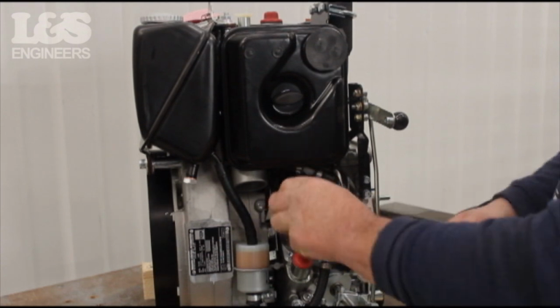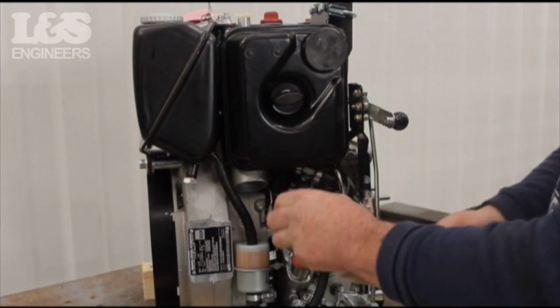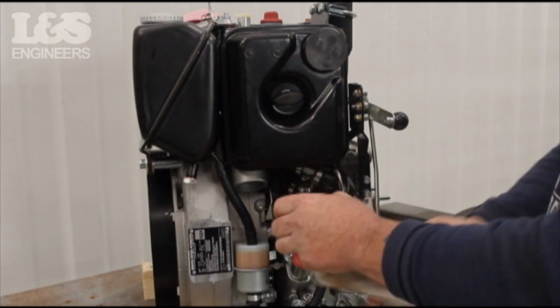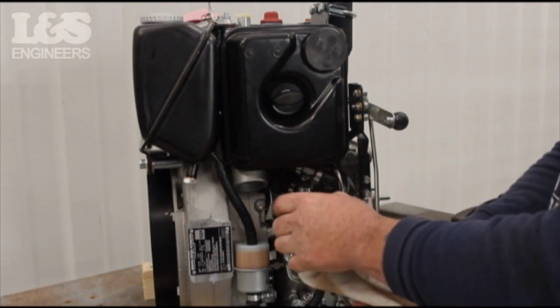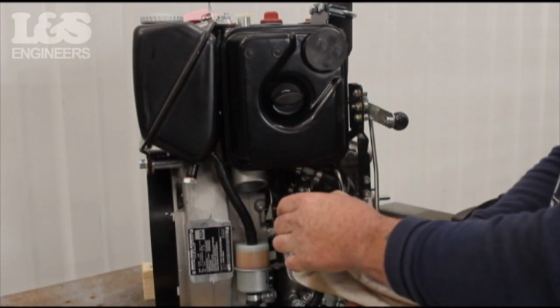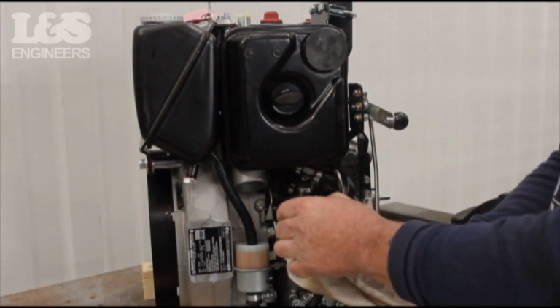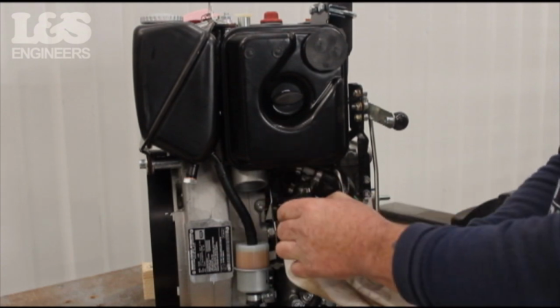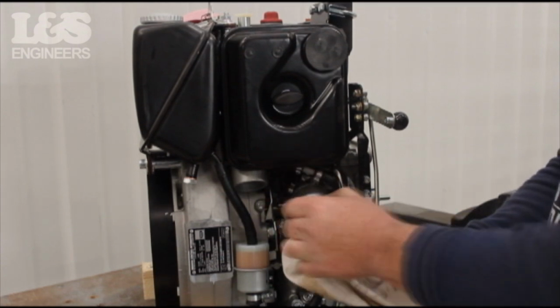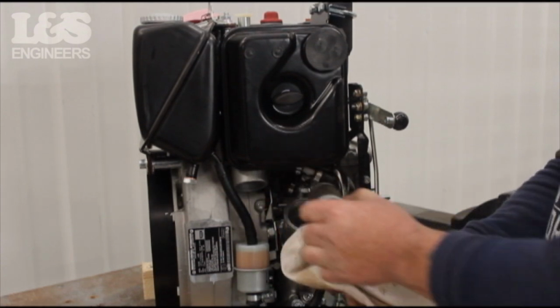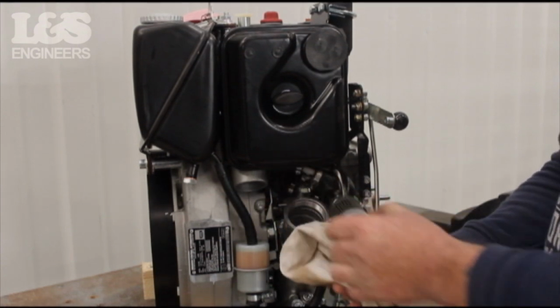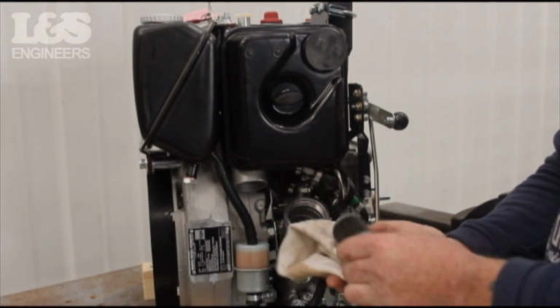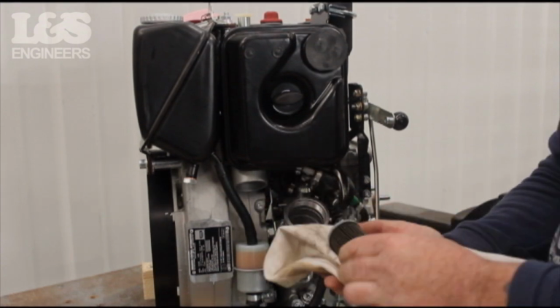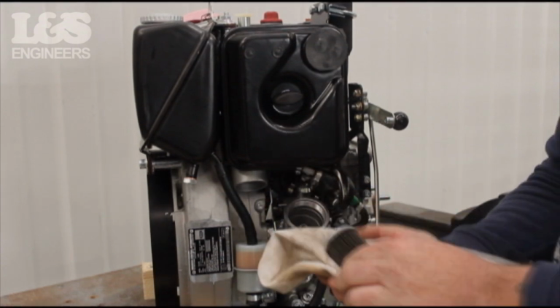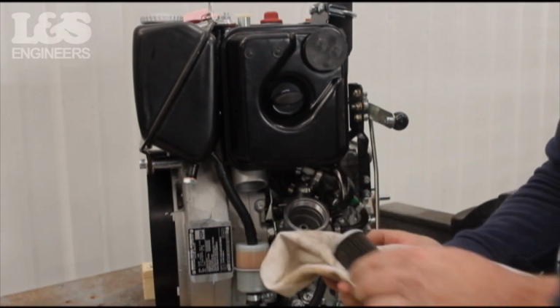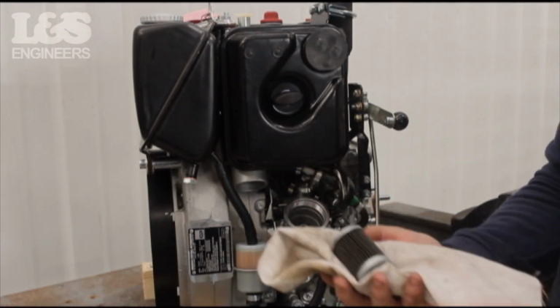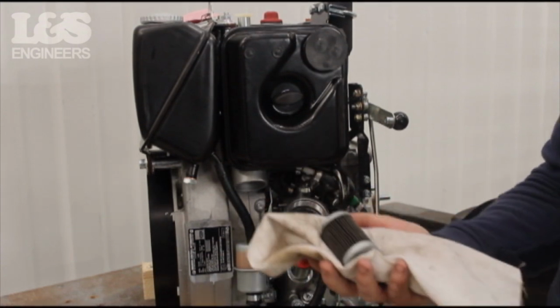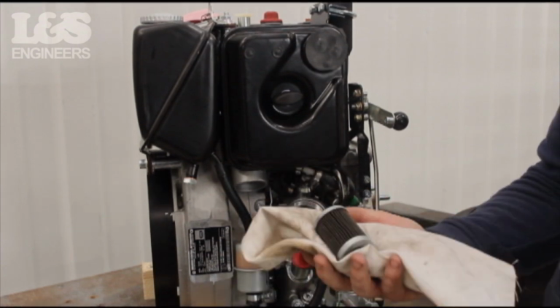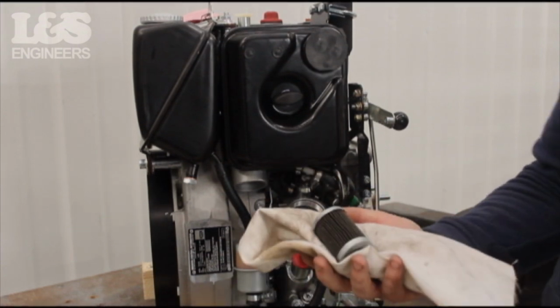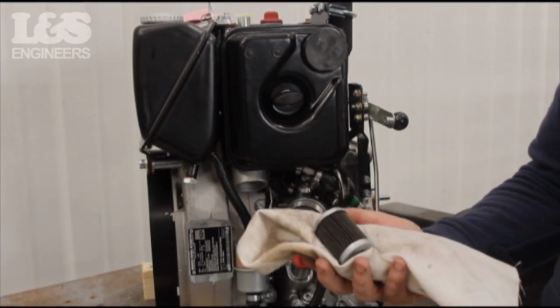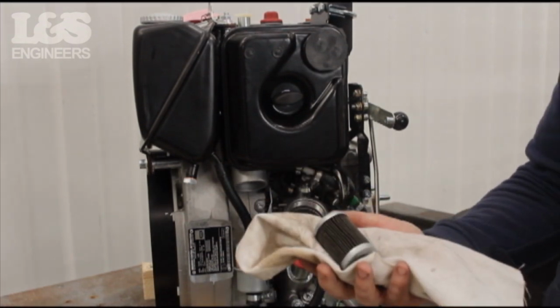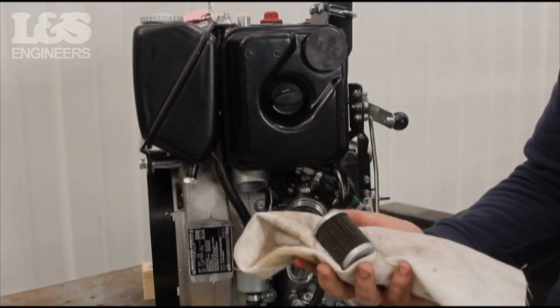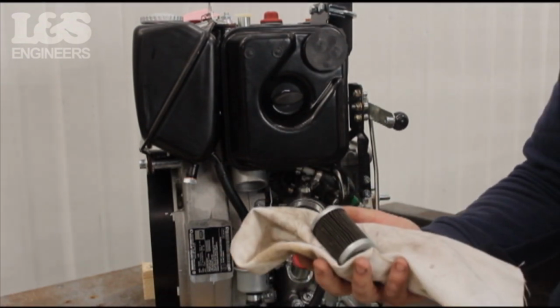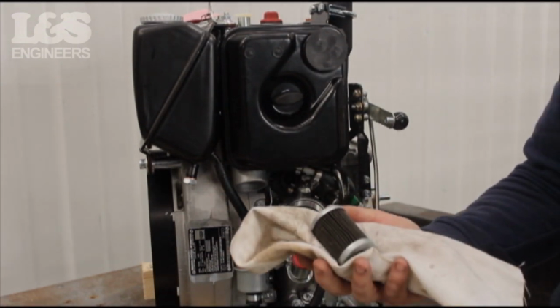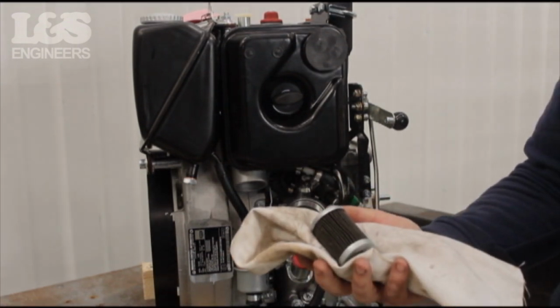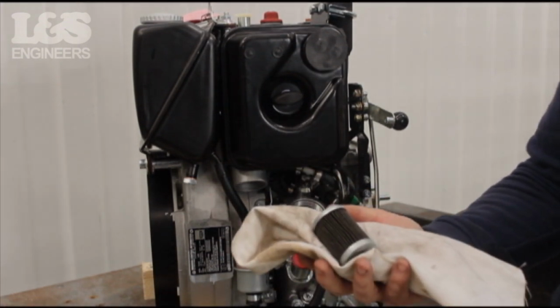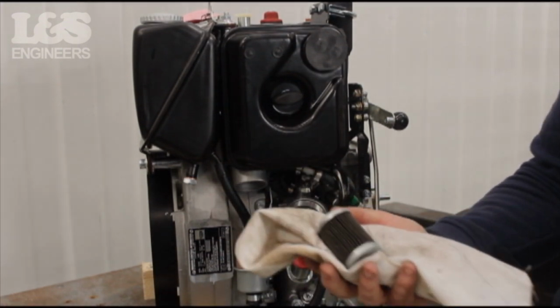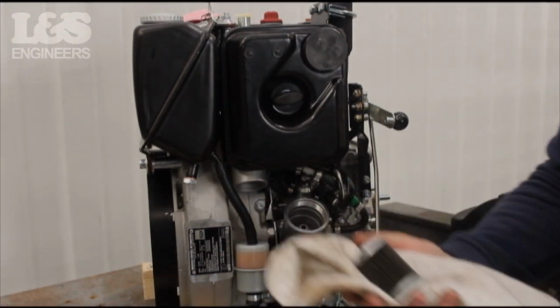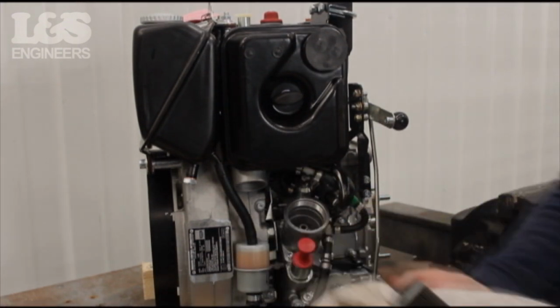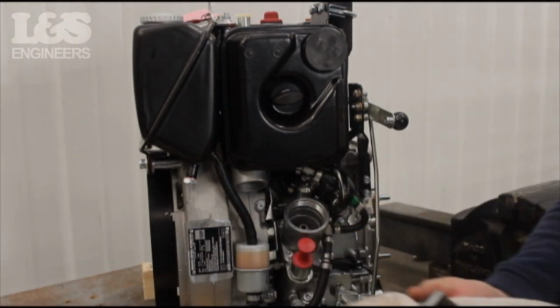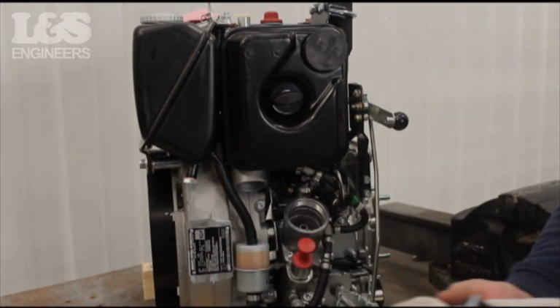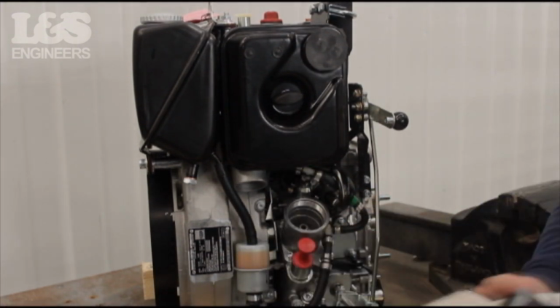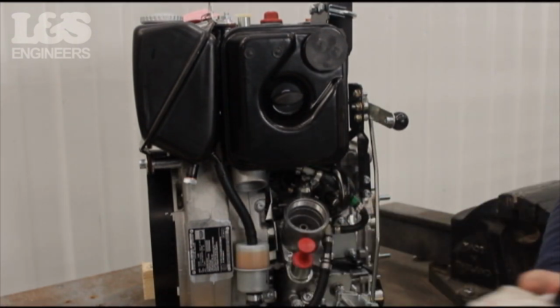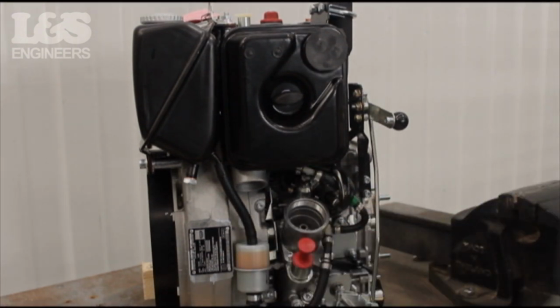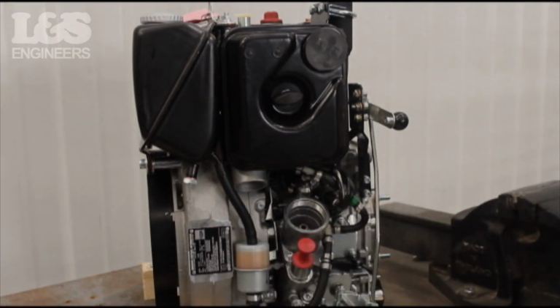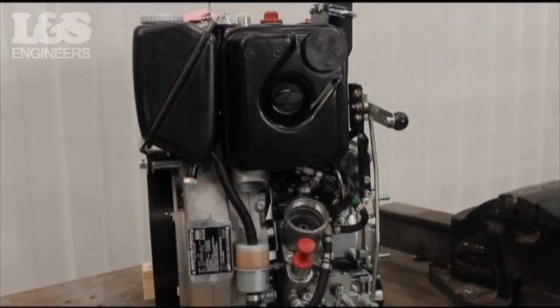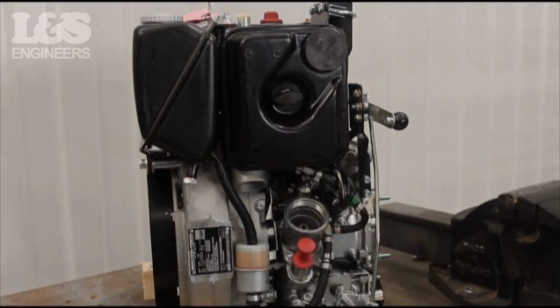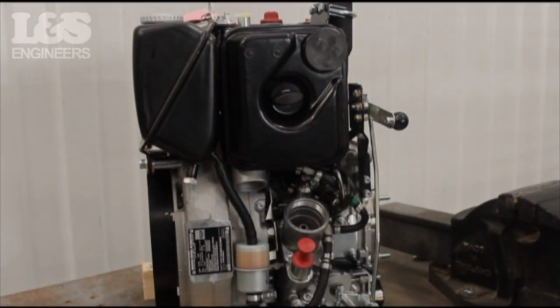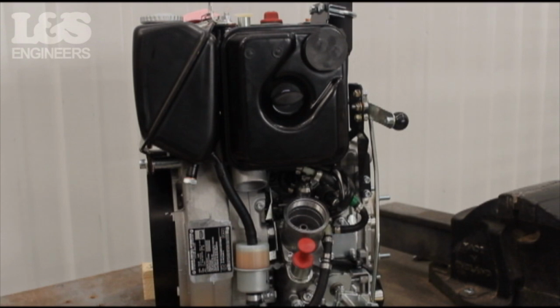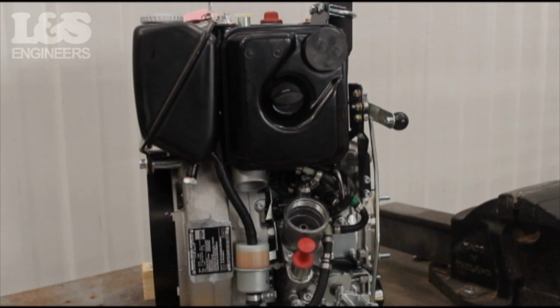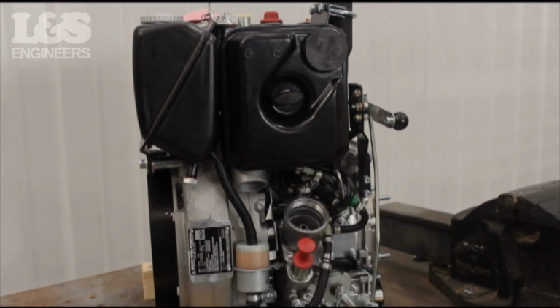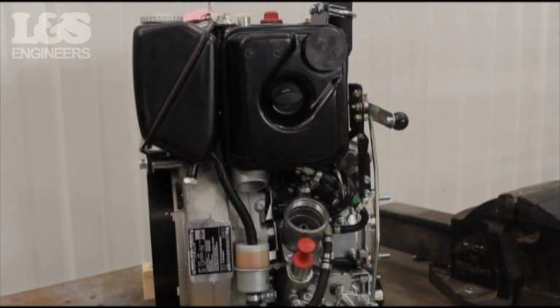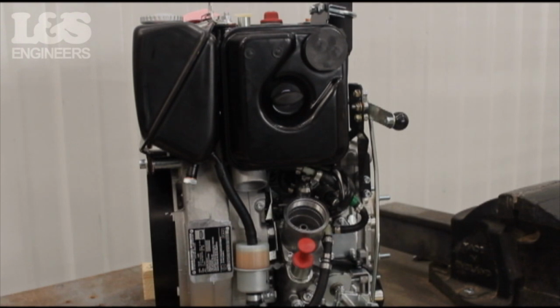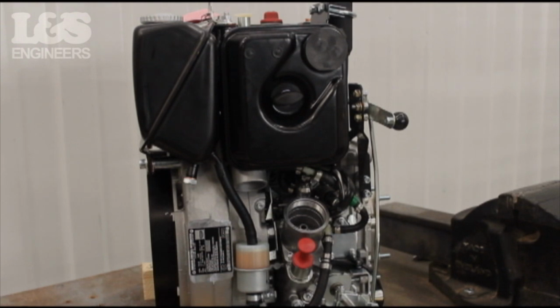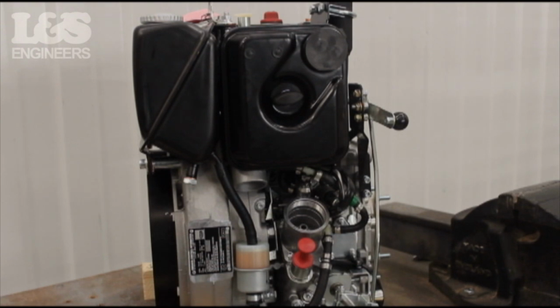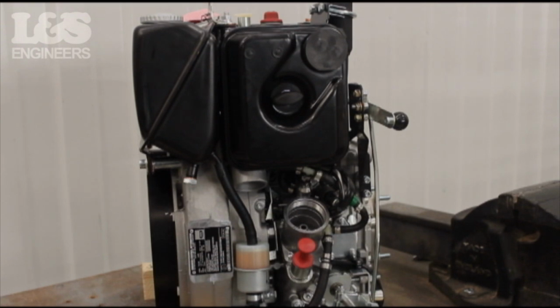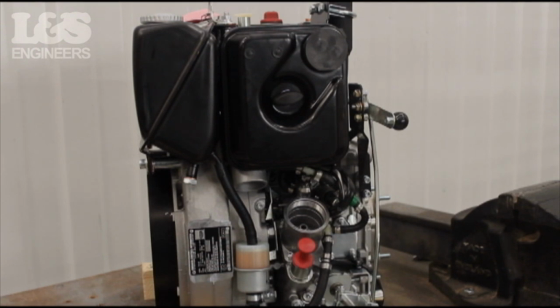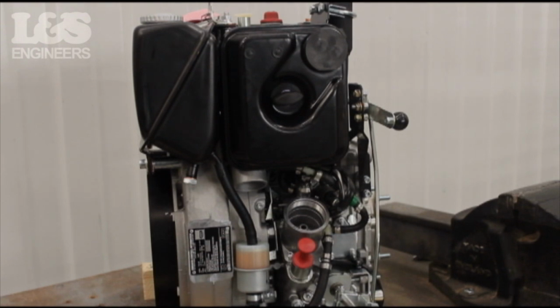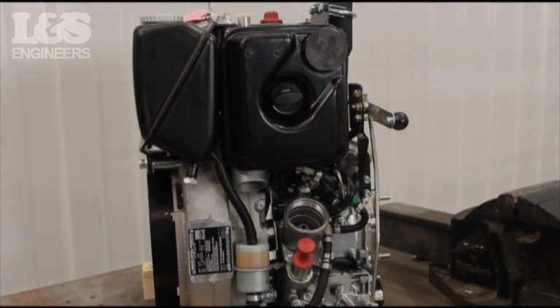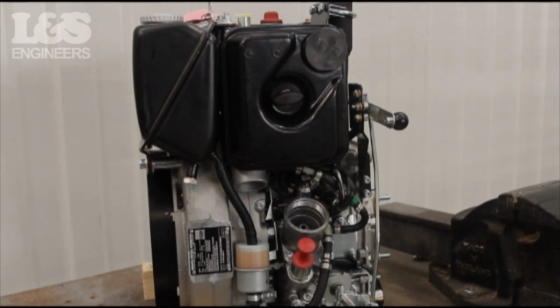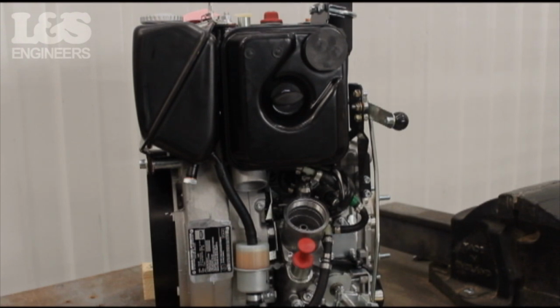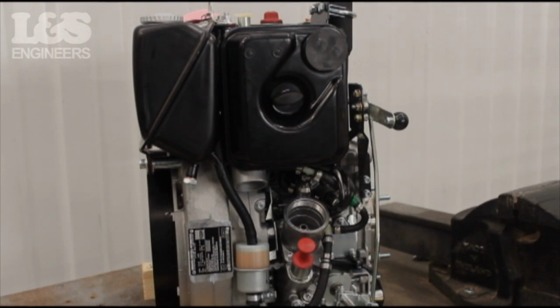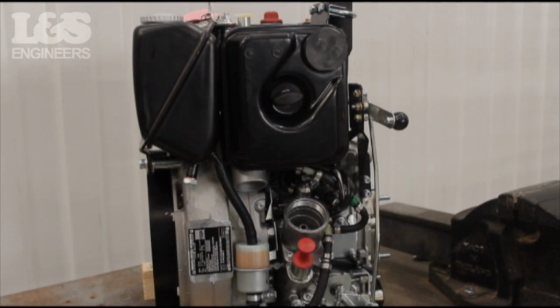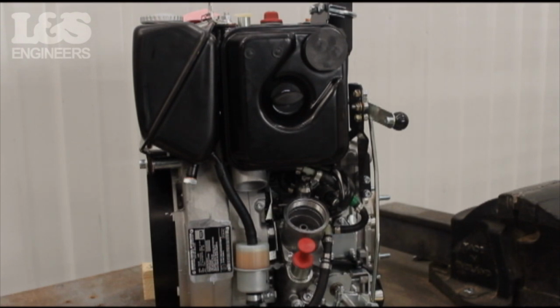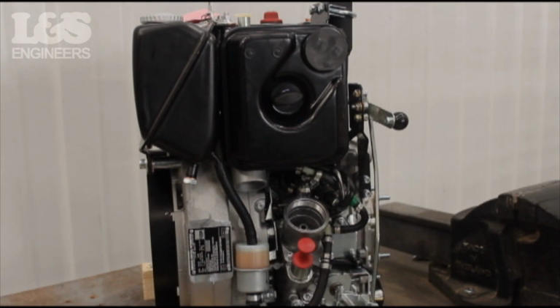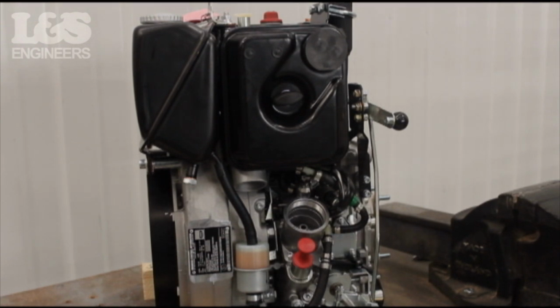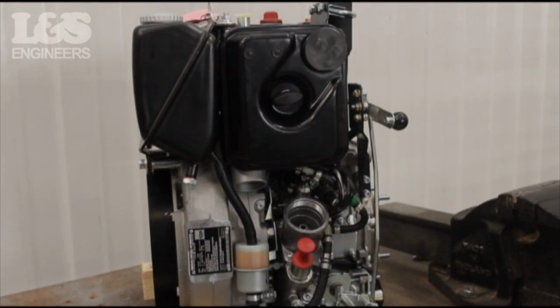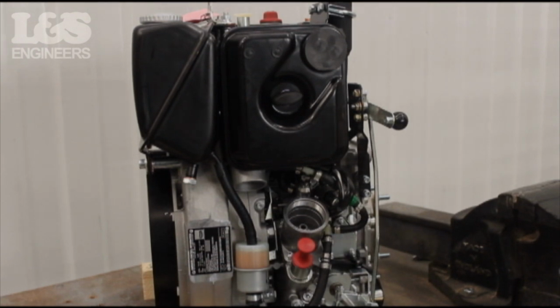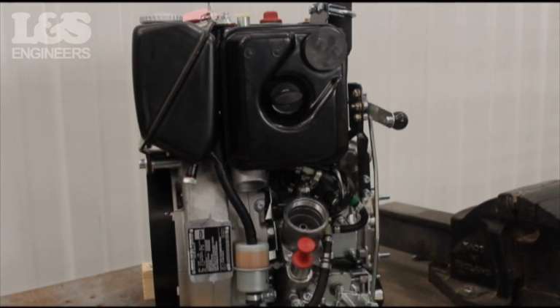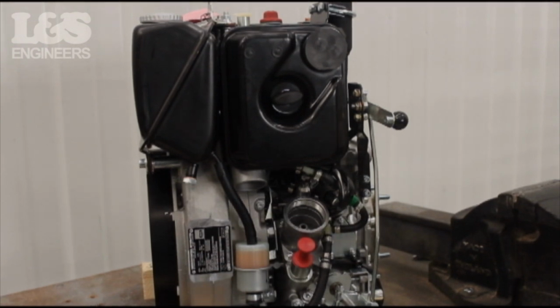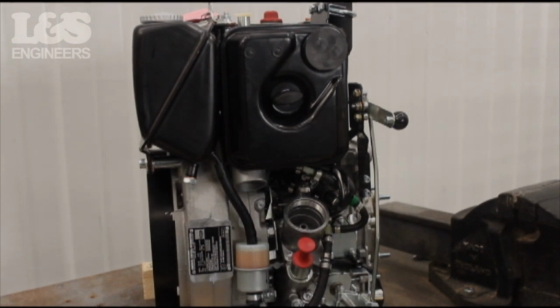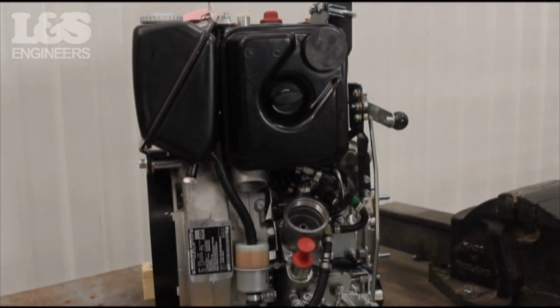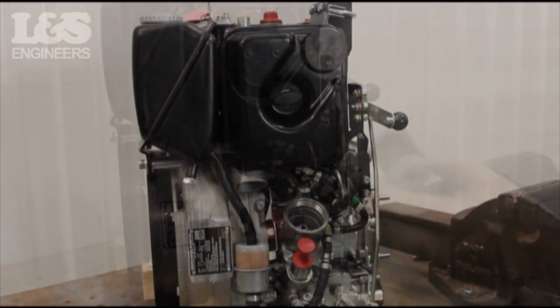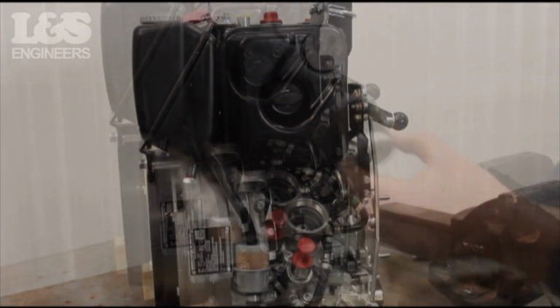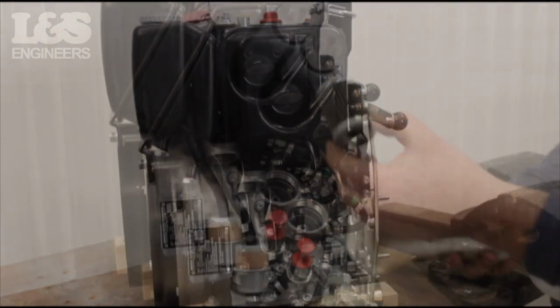You can now remove the oil filter. Check for any damage, wear or tear, then if necessary replace the oil filter.